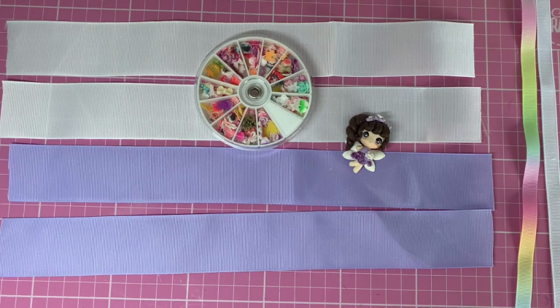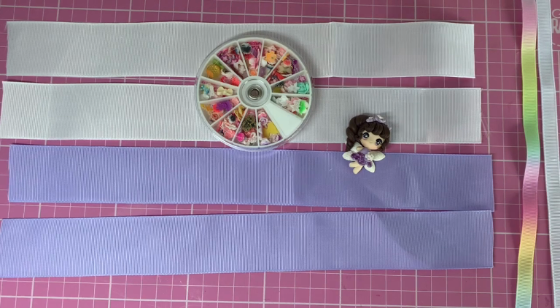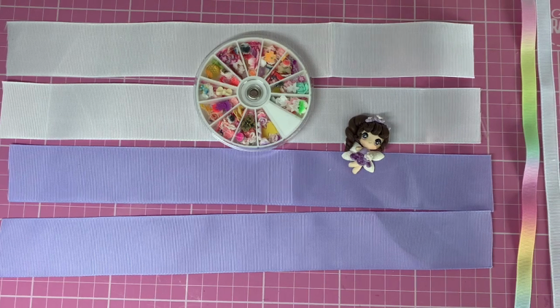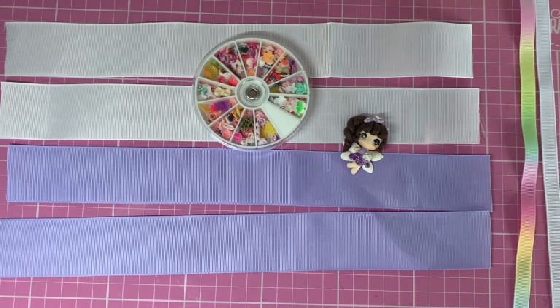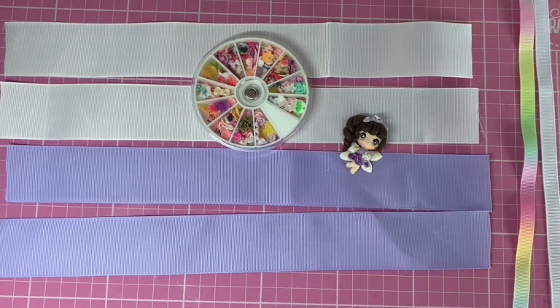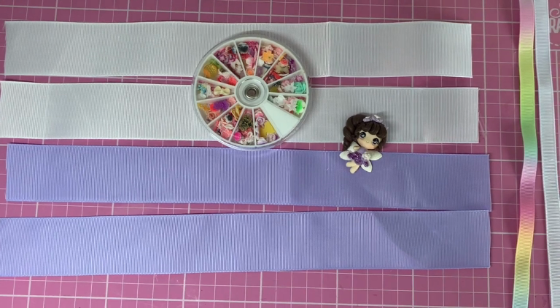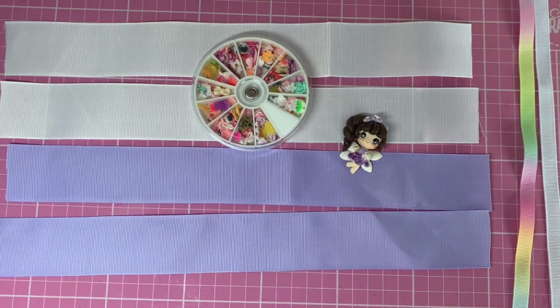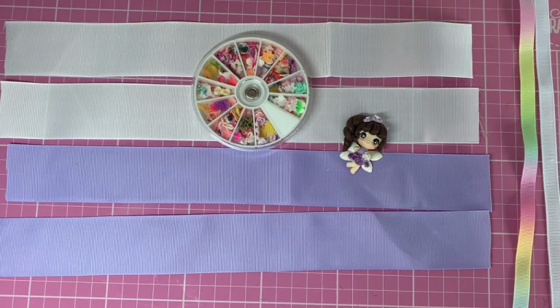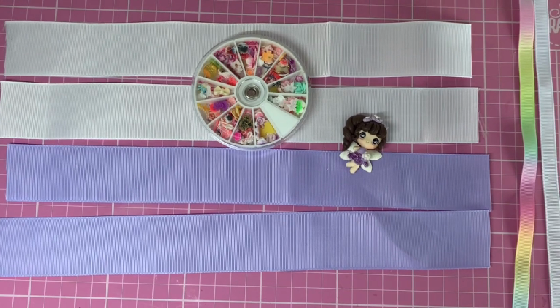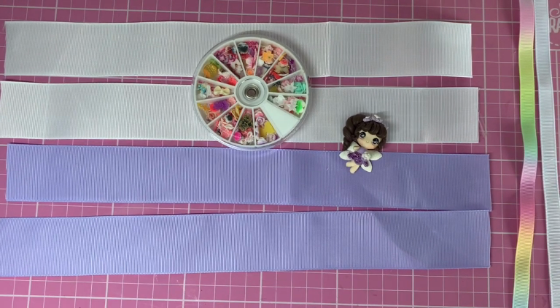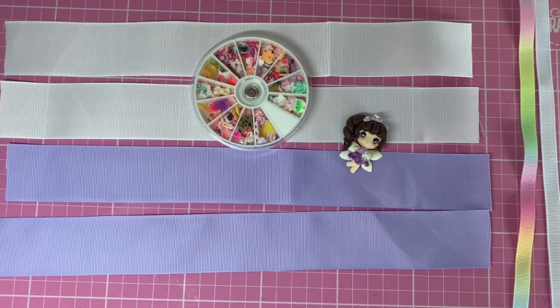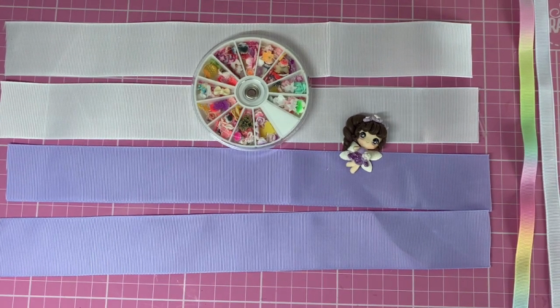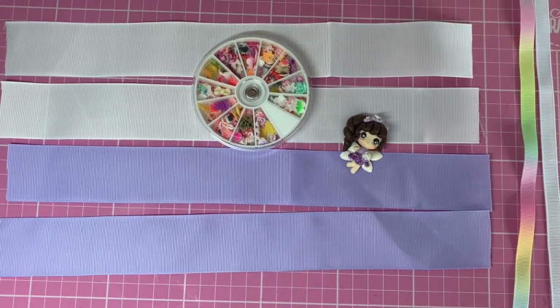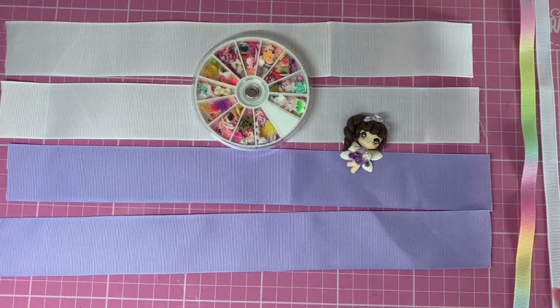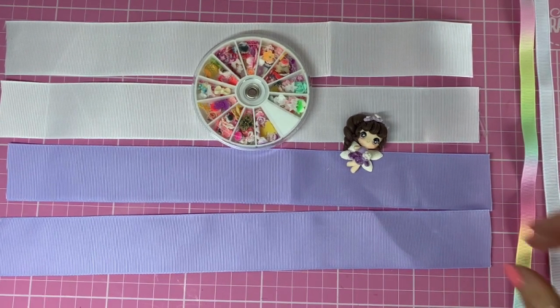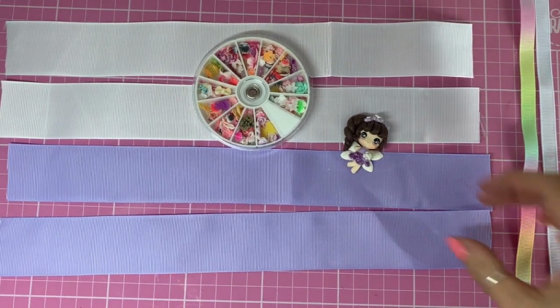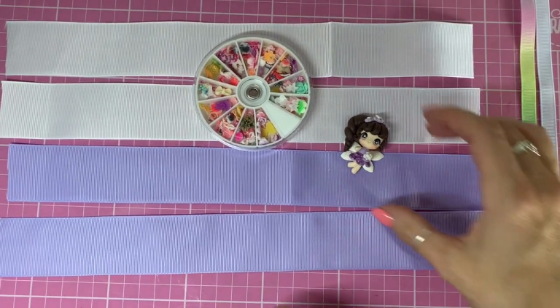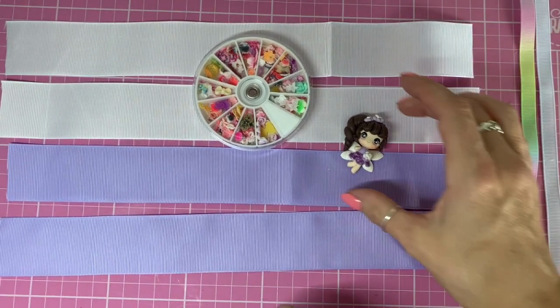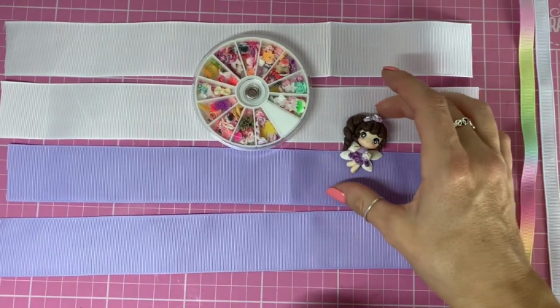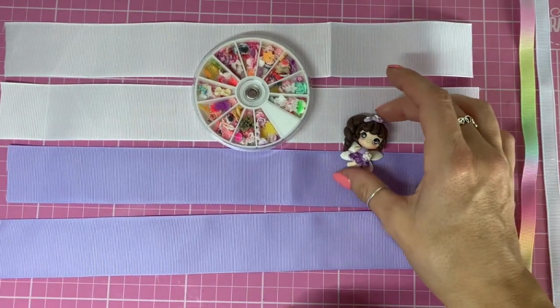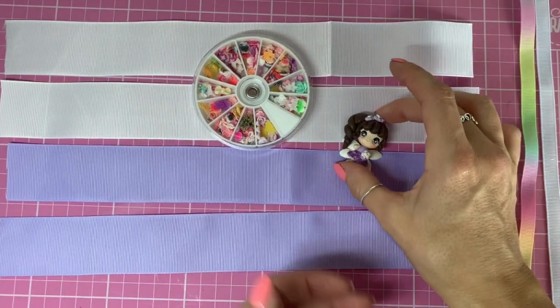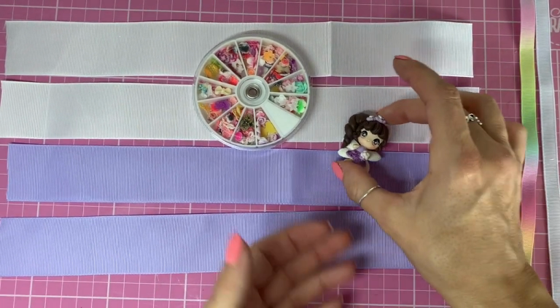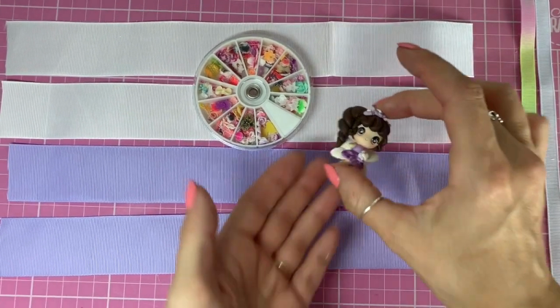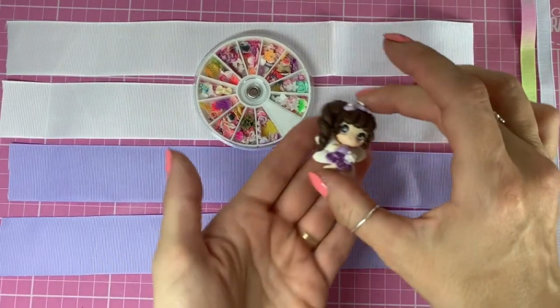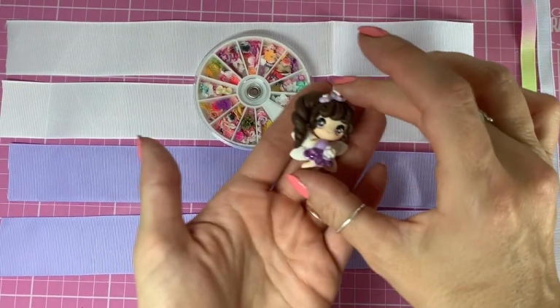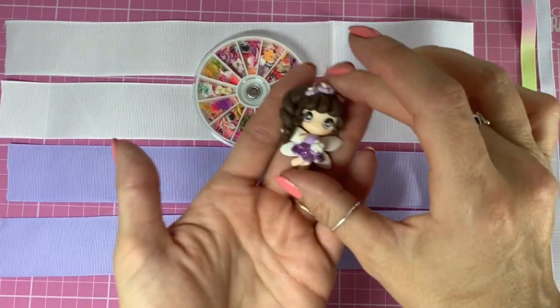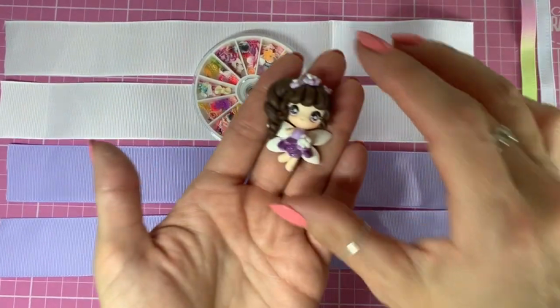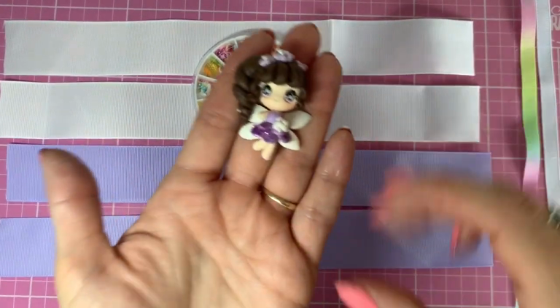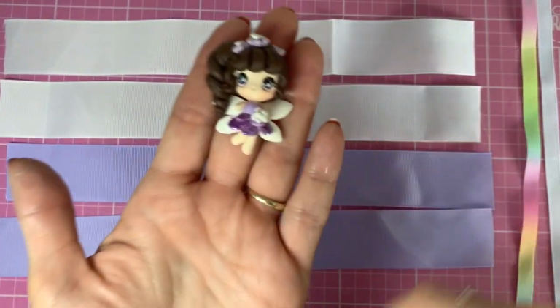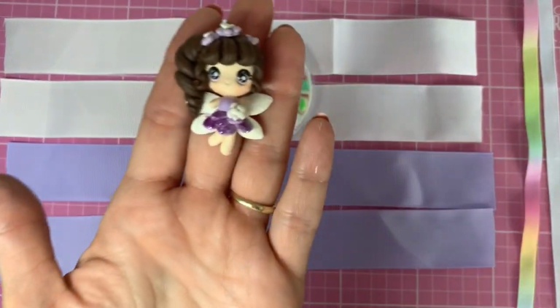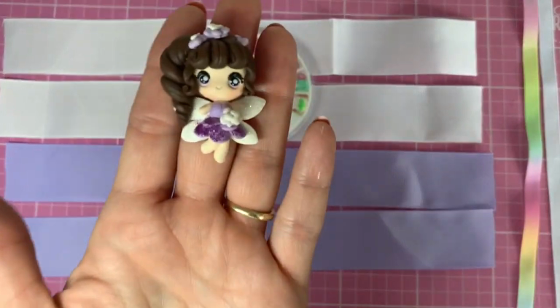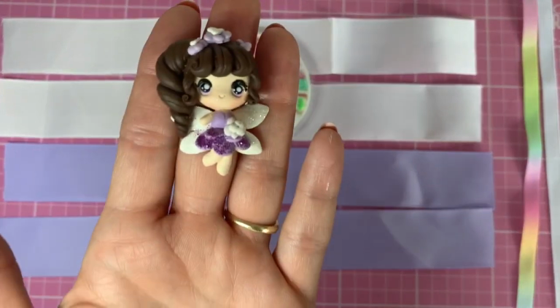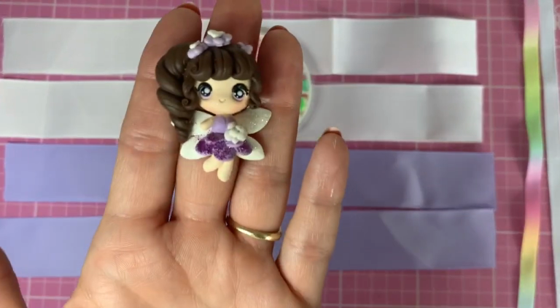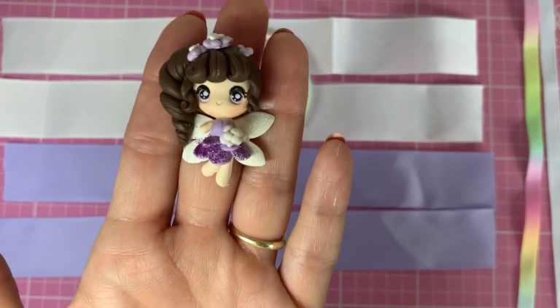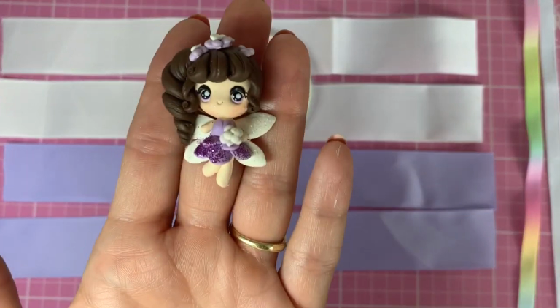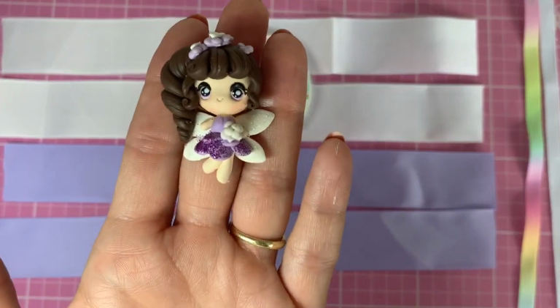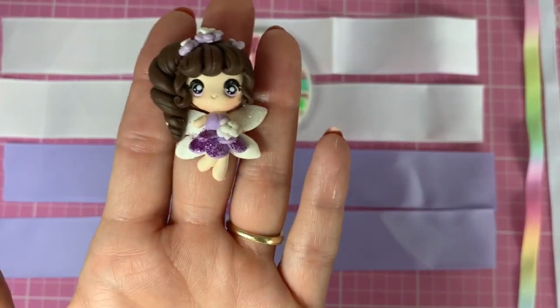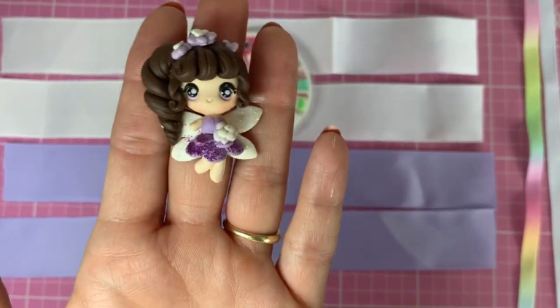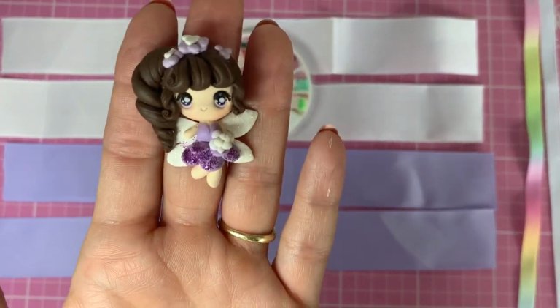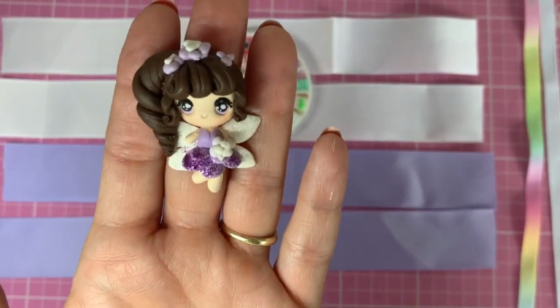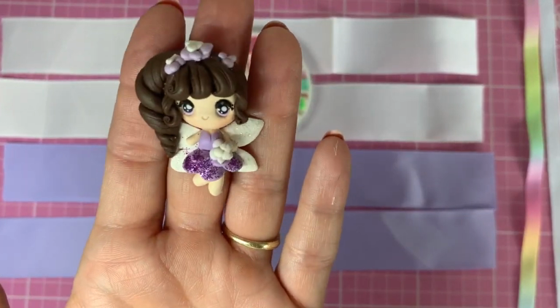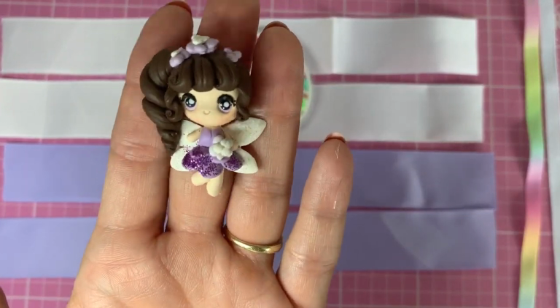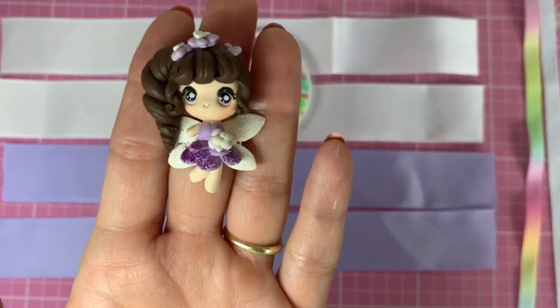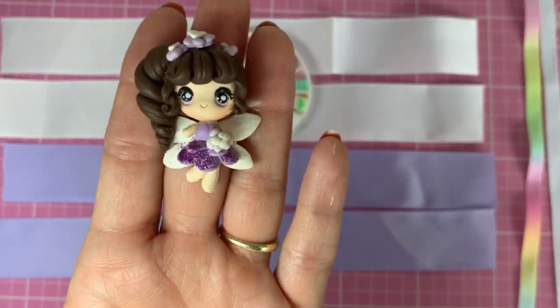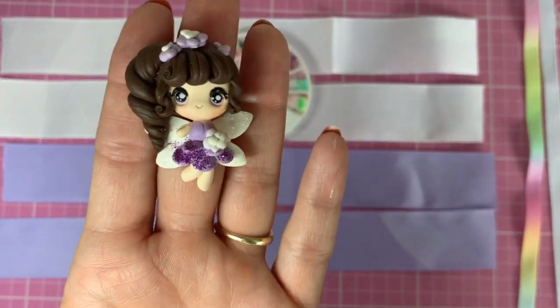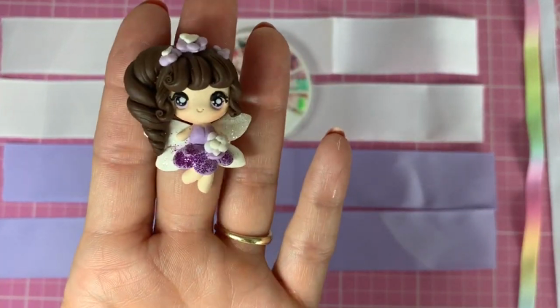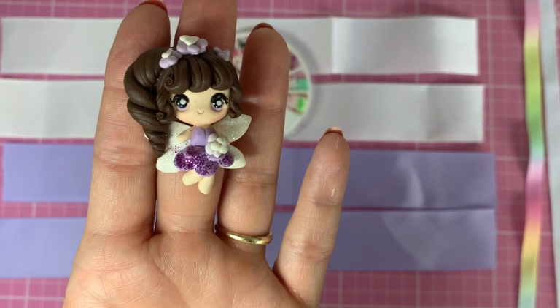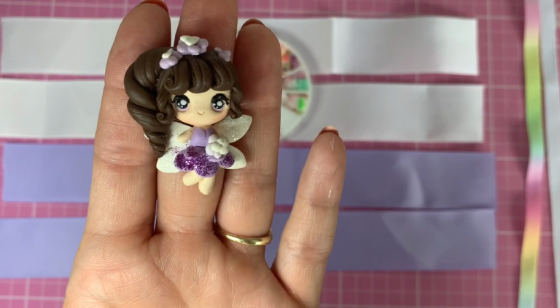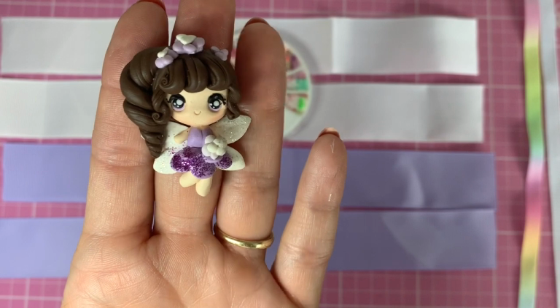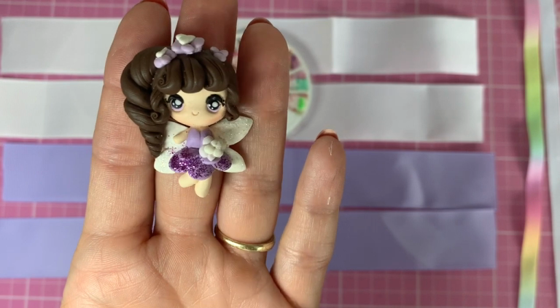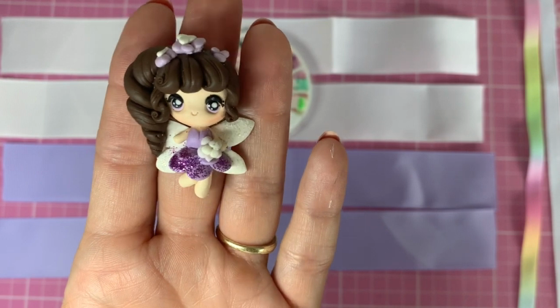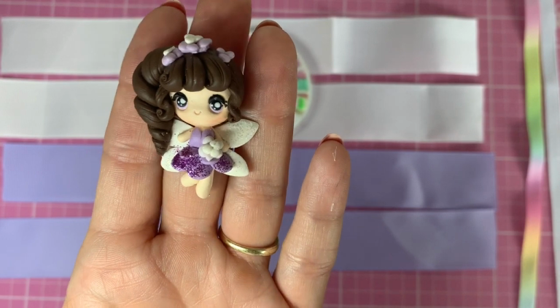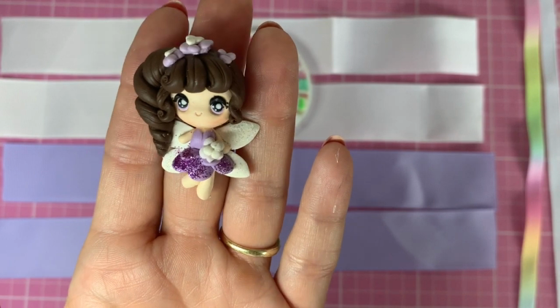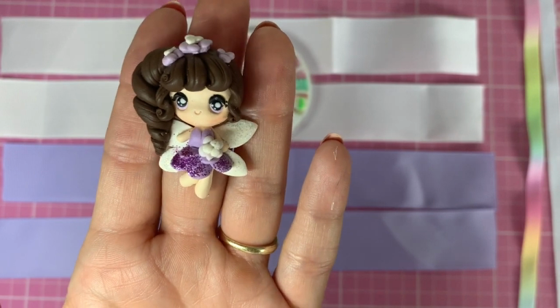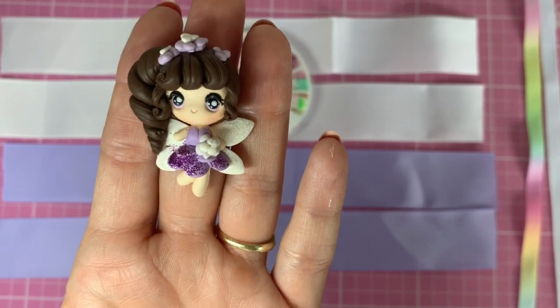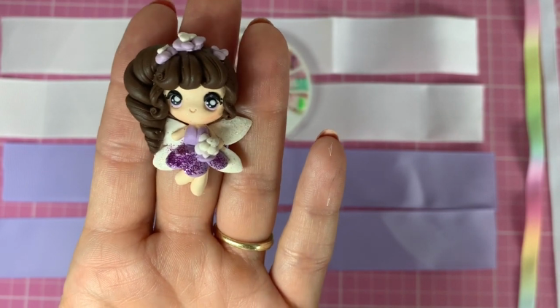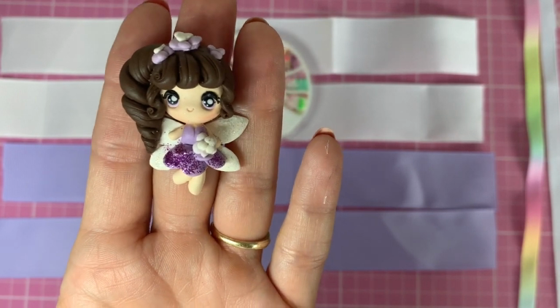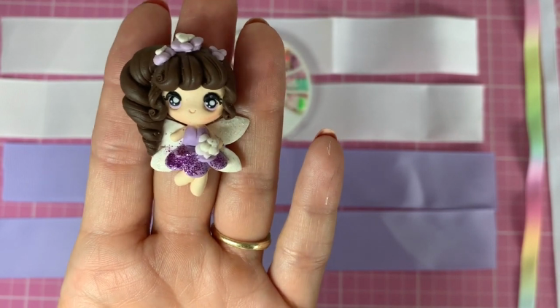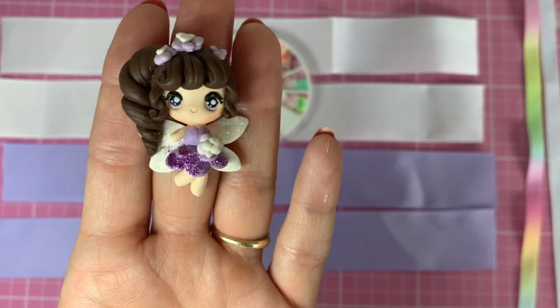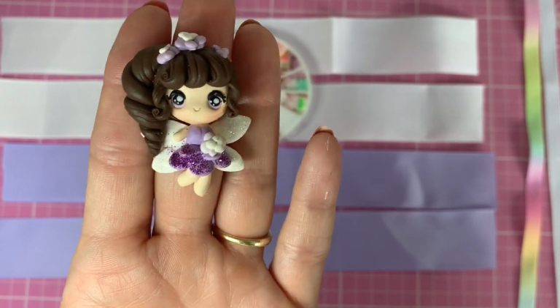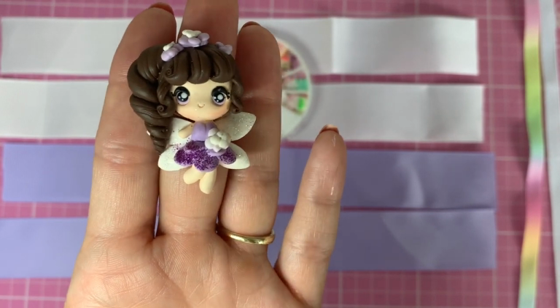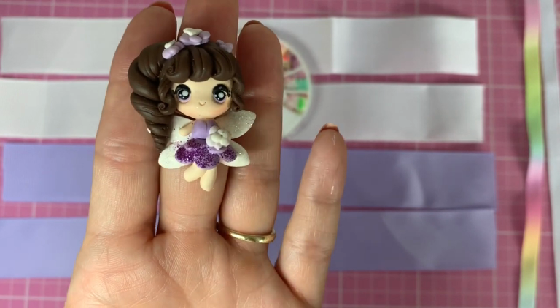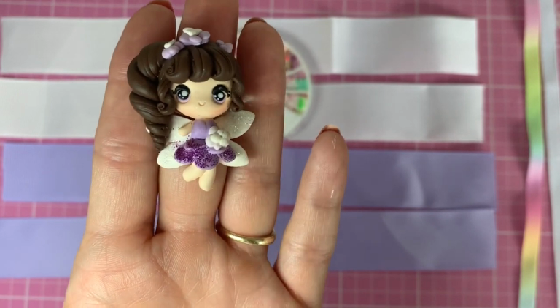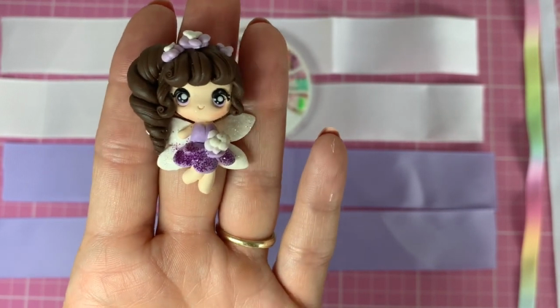Hello everyone, welcome back to my channel. I'm making a bow today using this Polymer Clay Fairy.